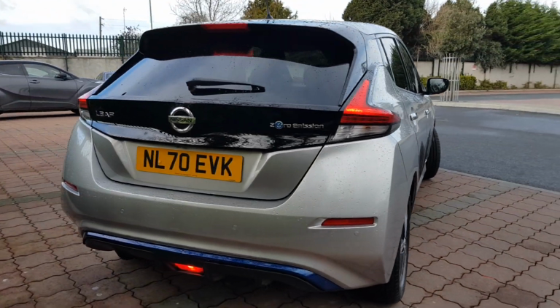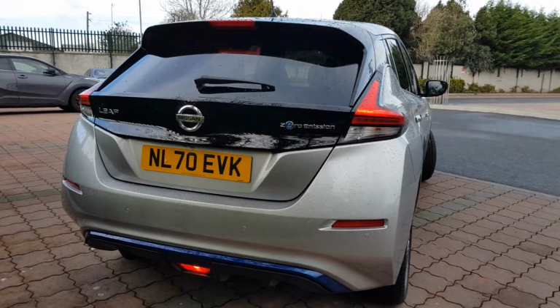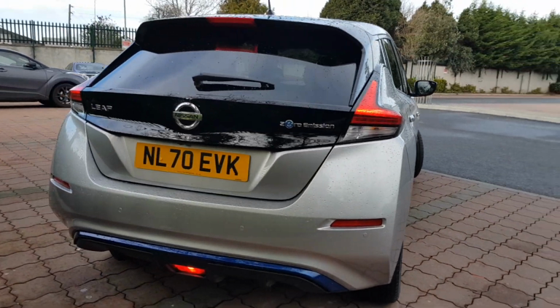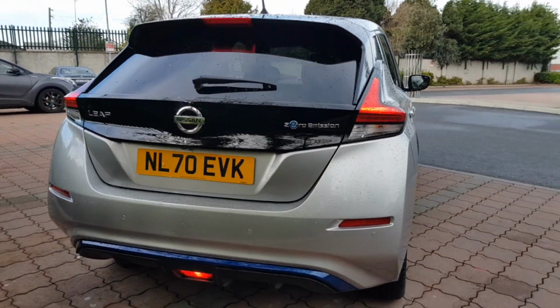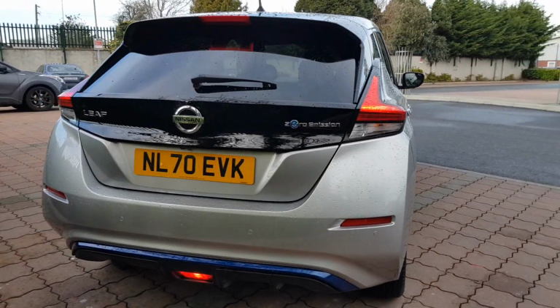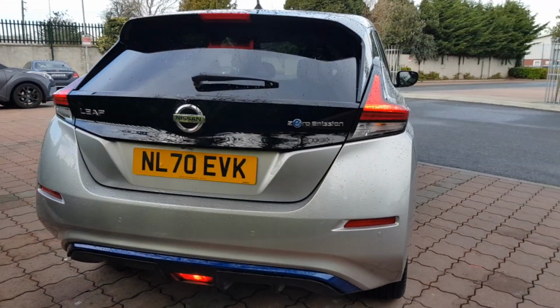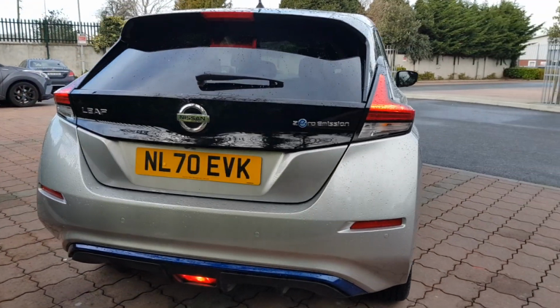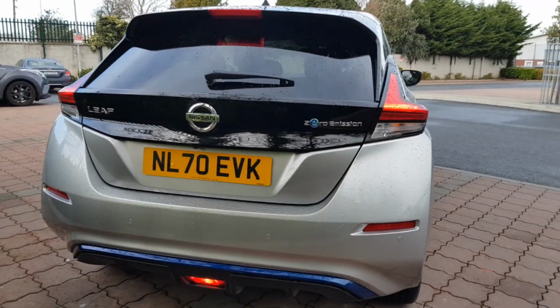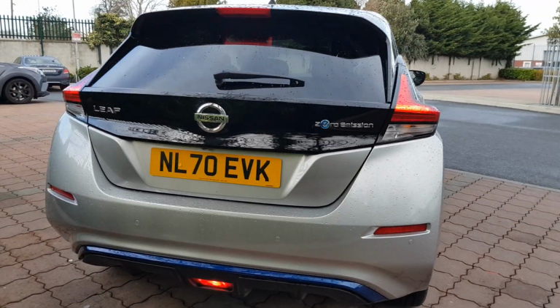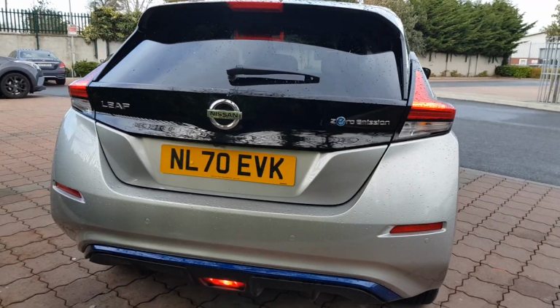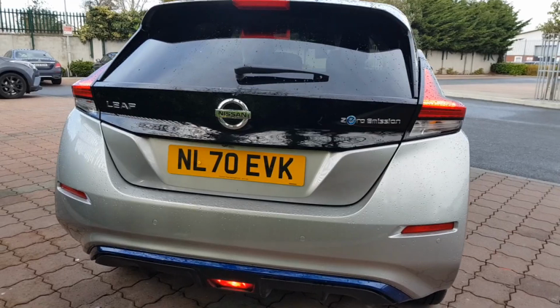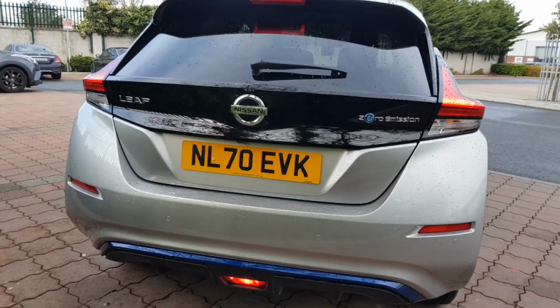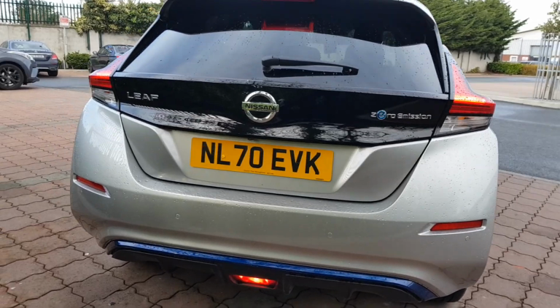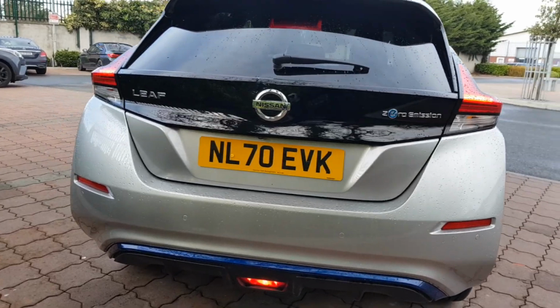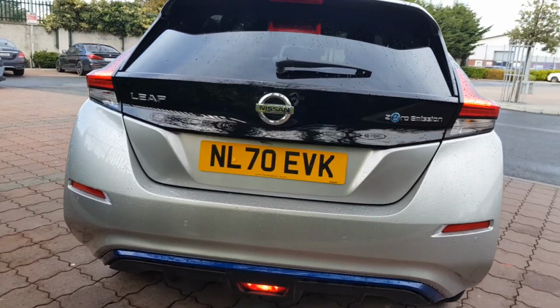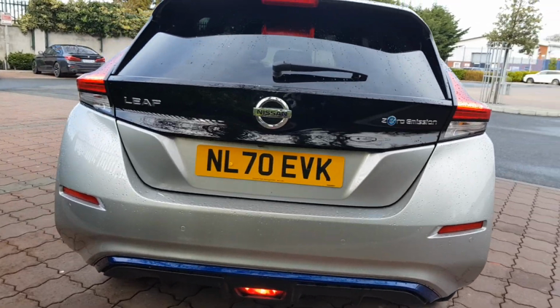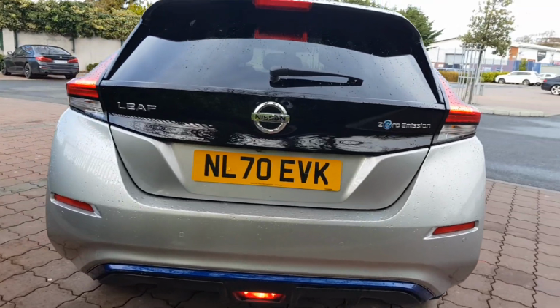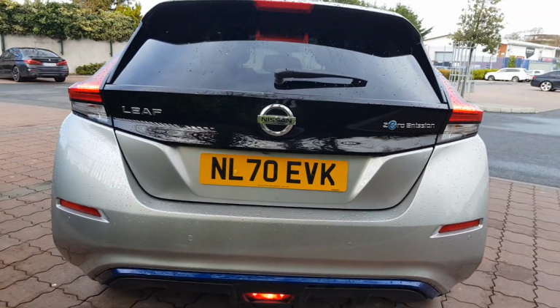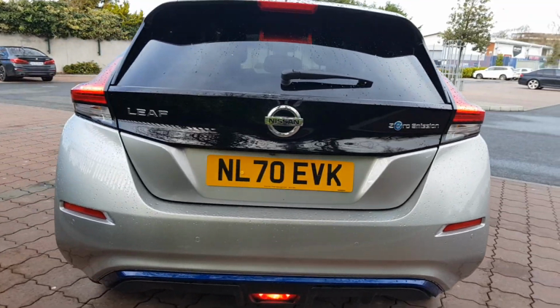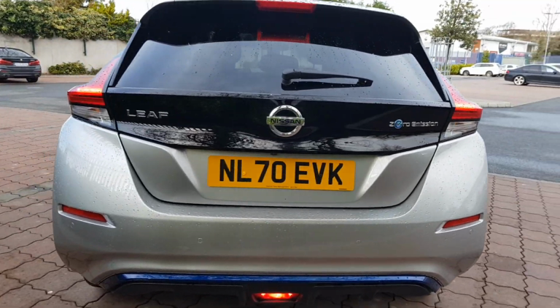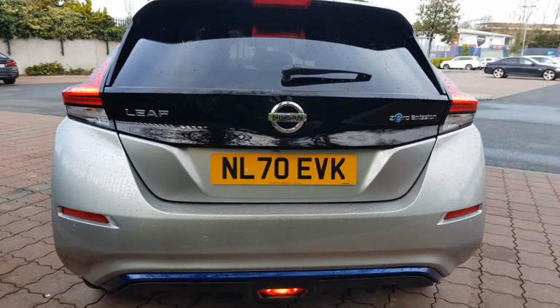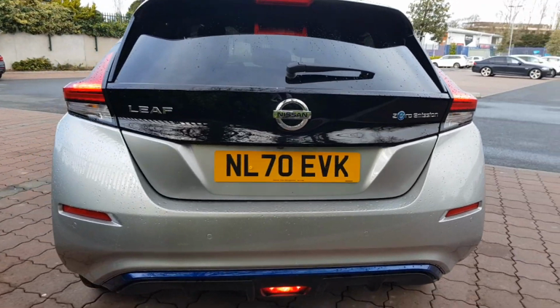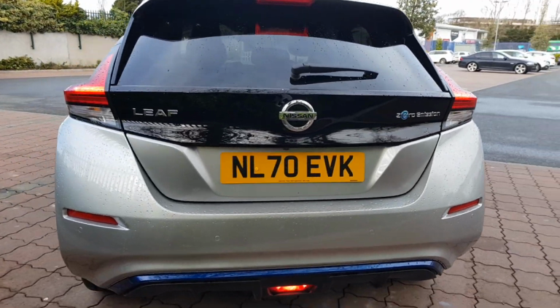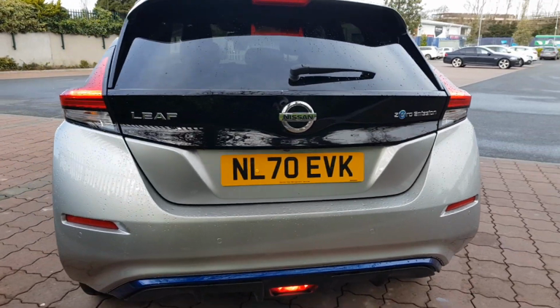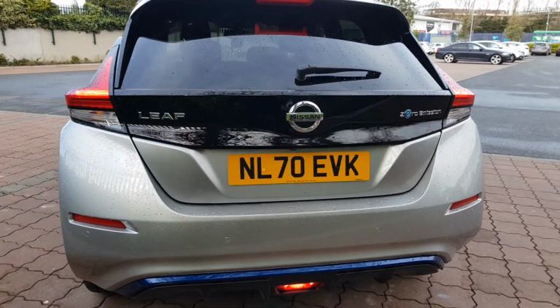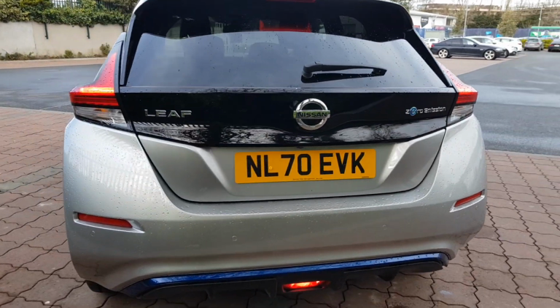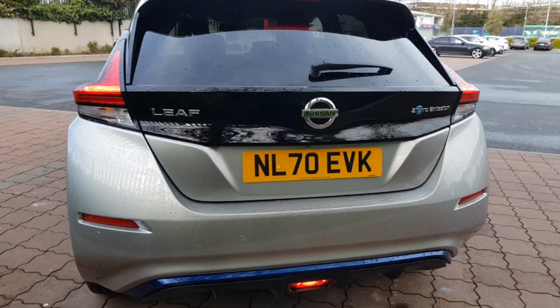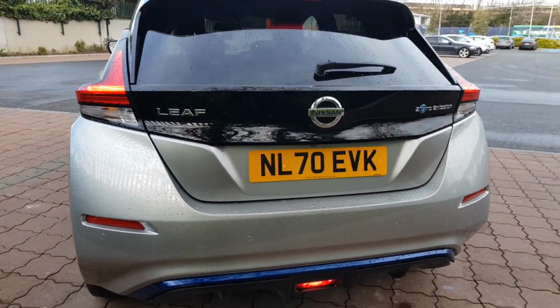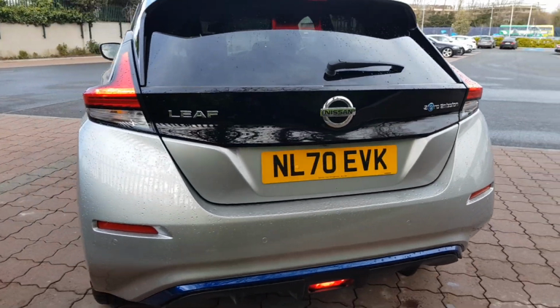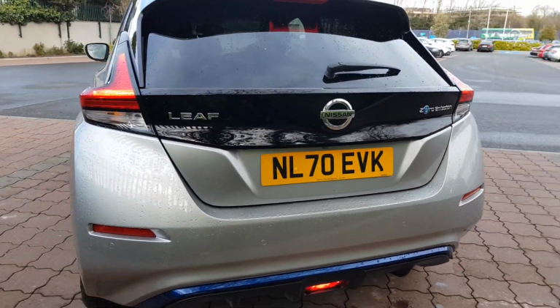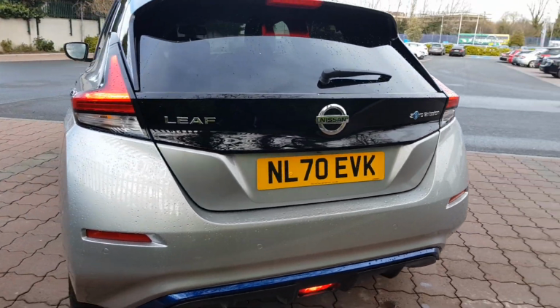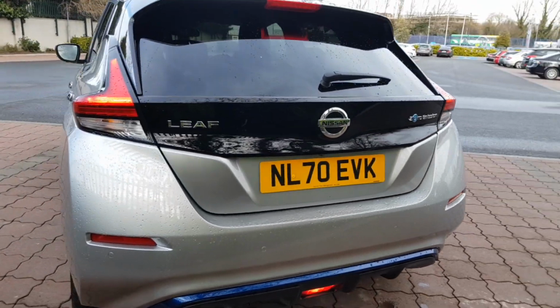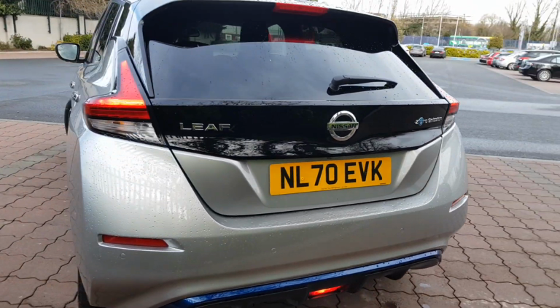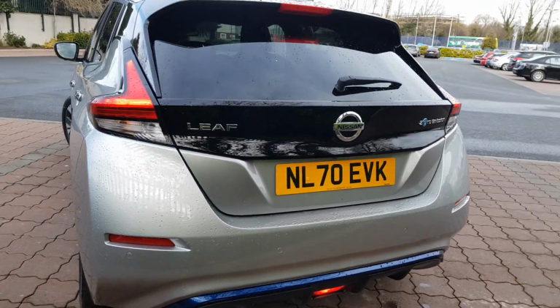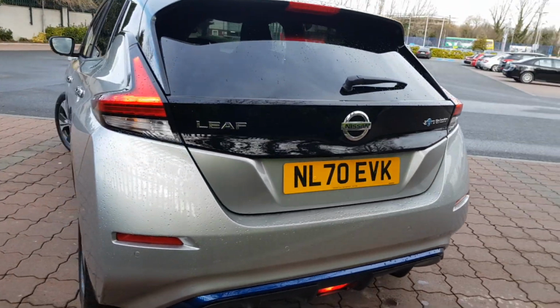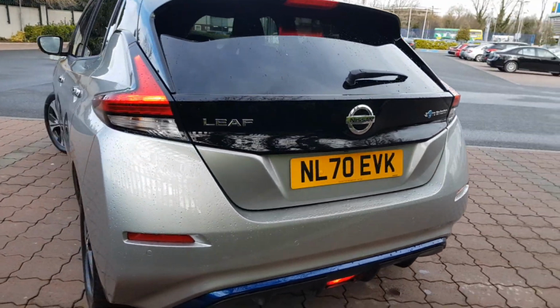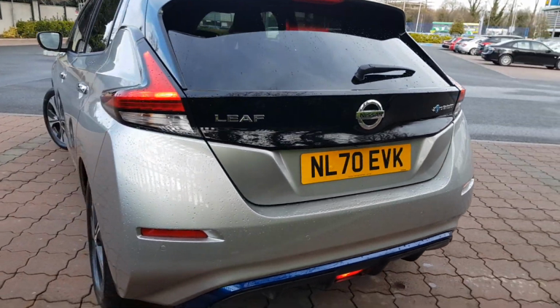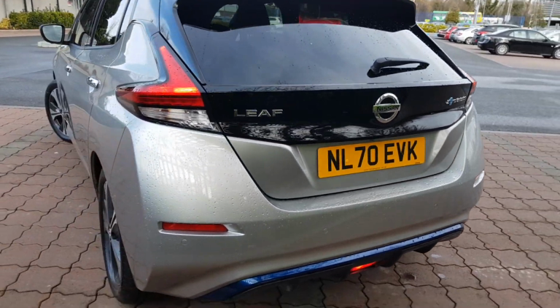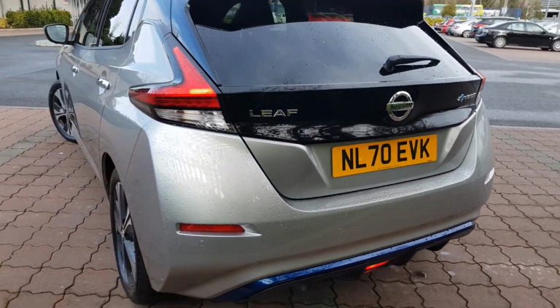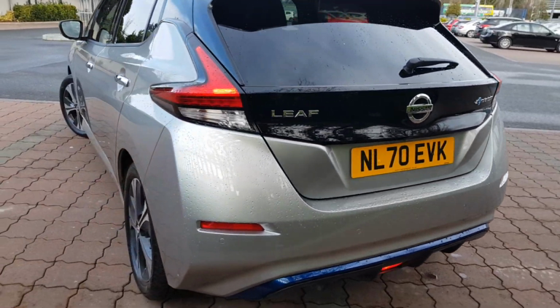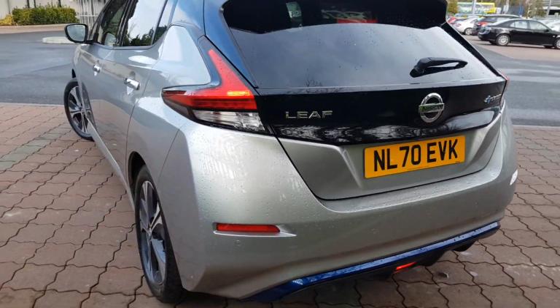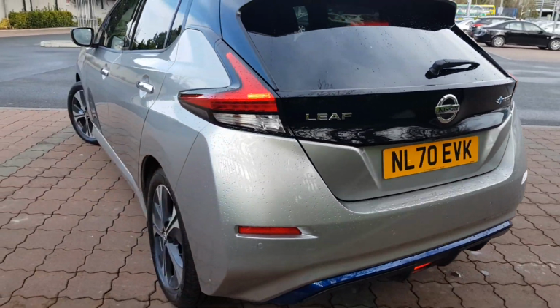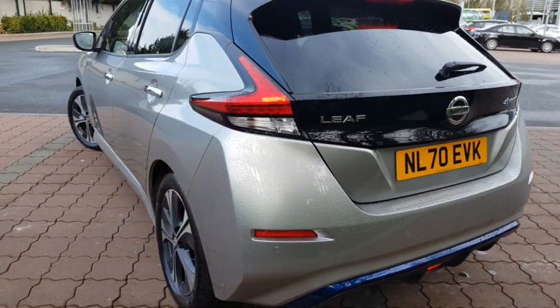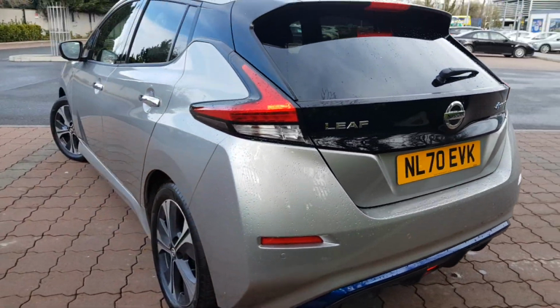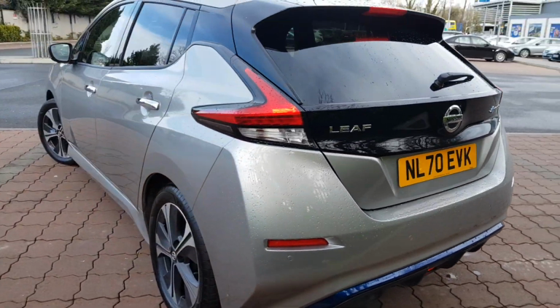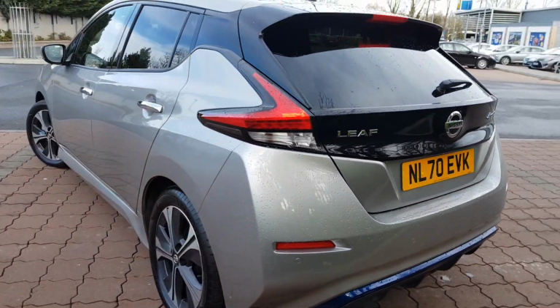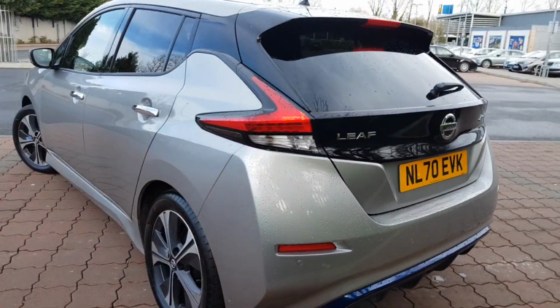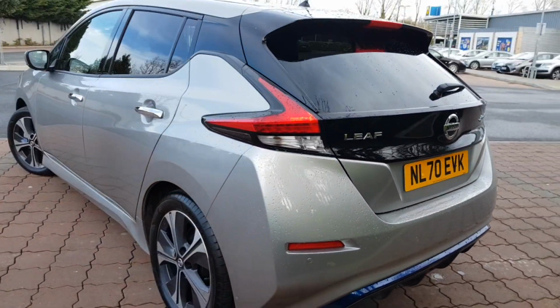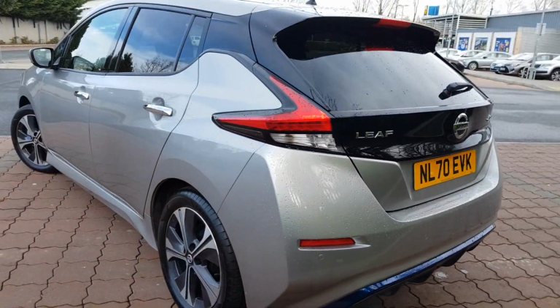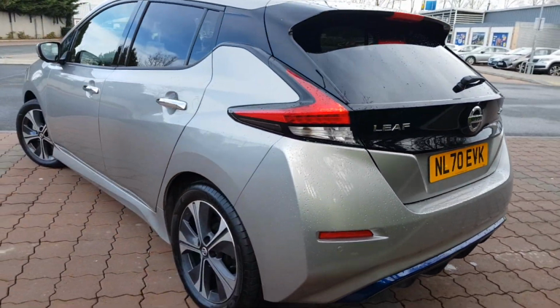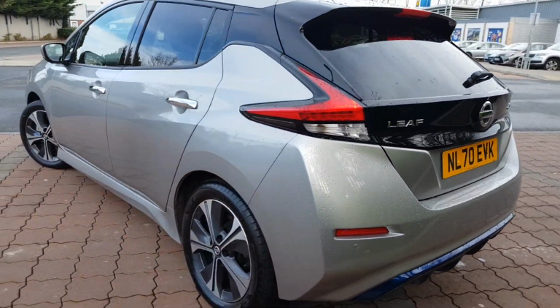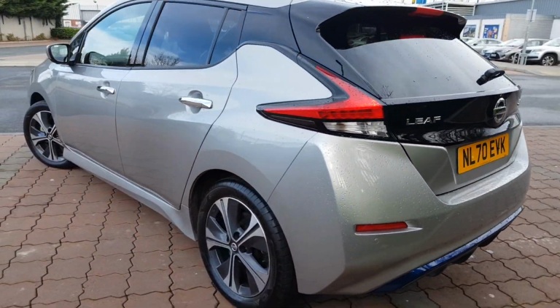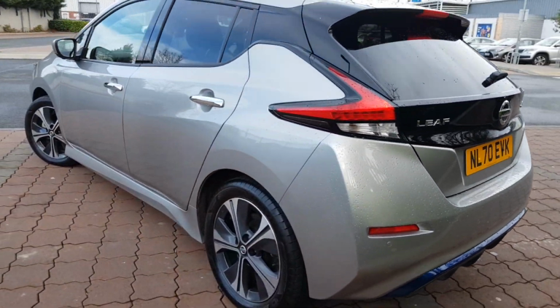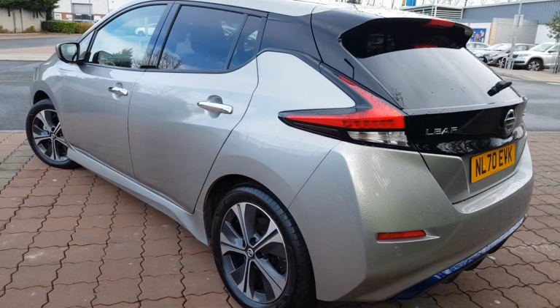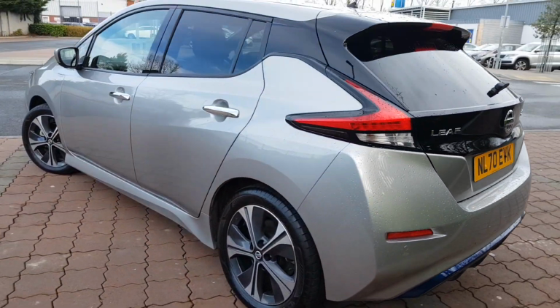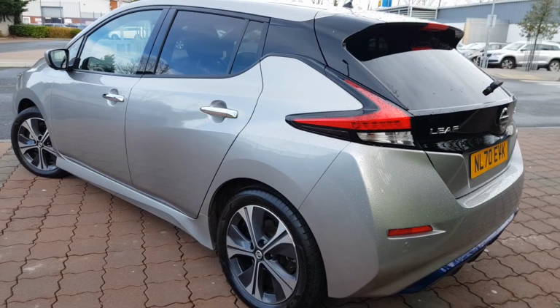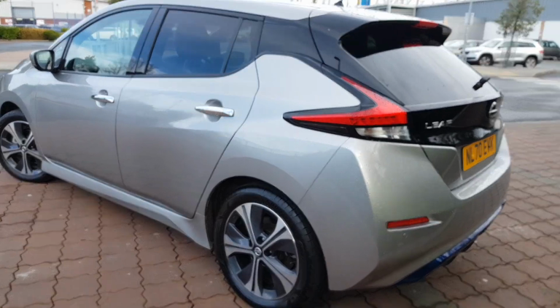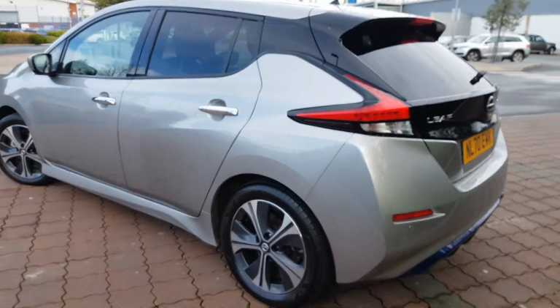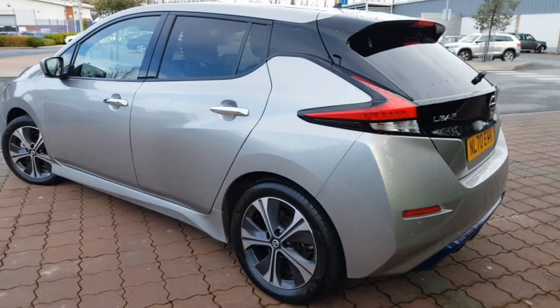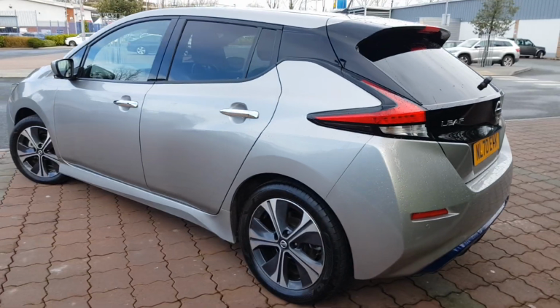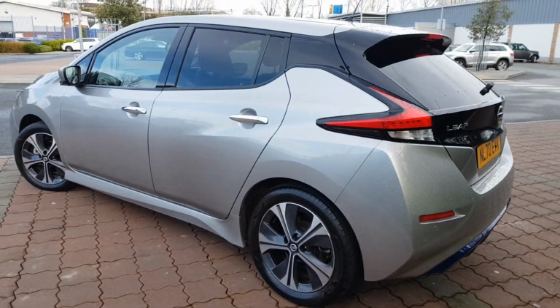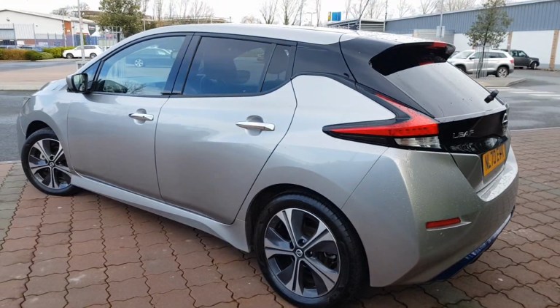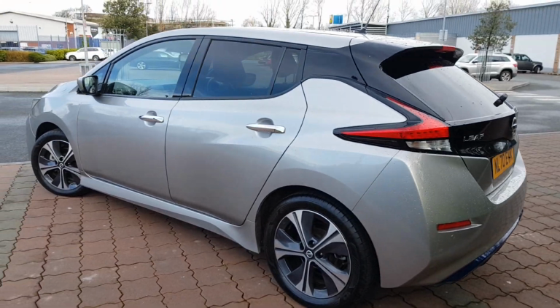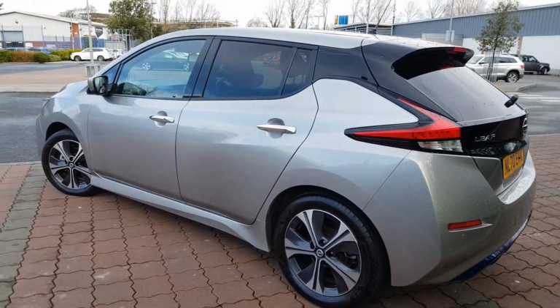You'll also get a year's worth of RAC roadside assistance, 24-7 around the clock, so you can drive with total confidence.